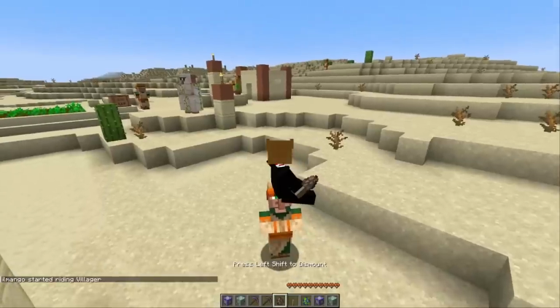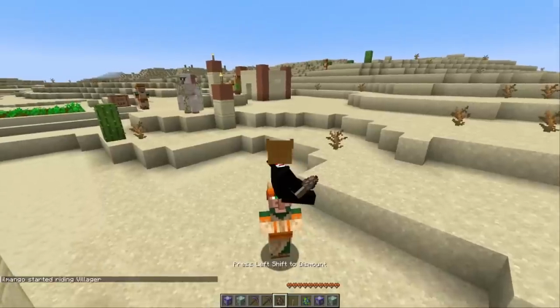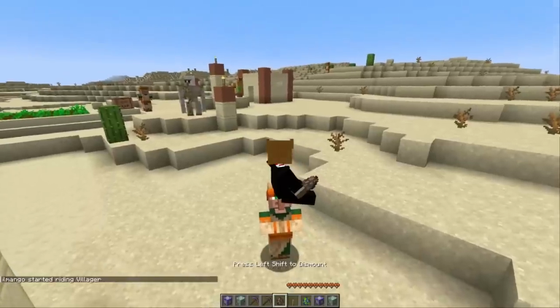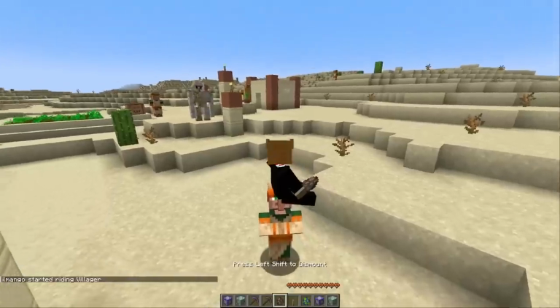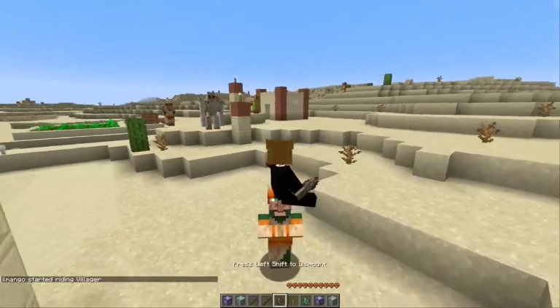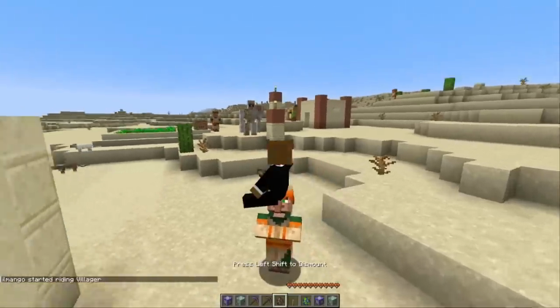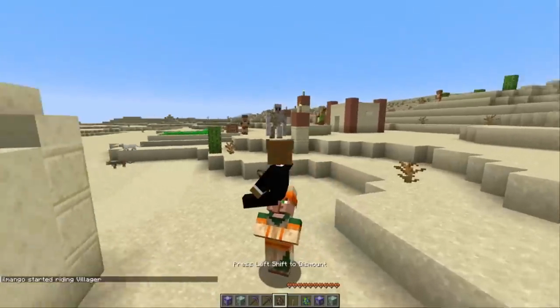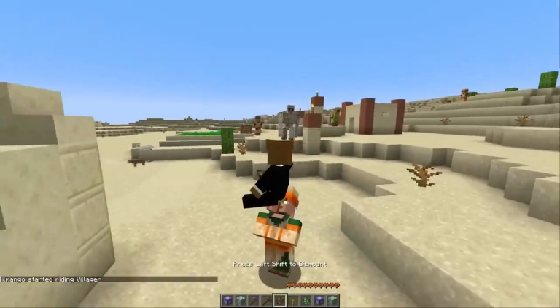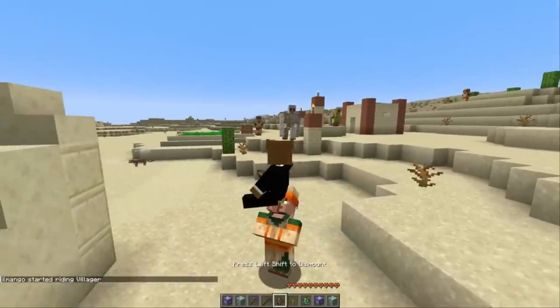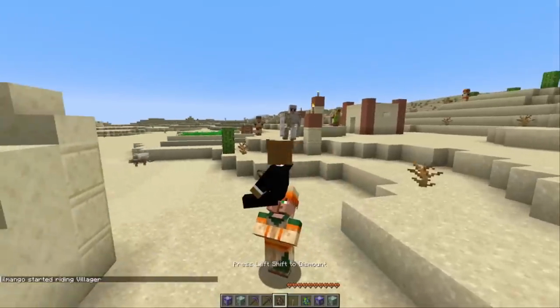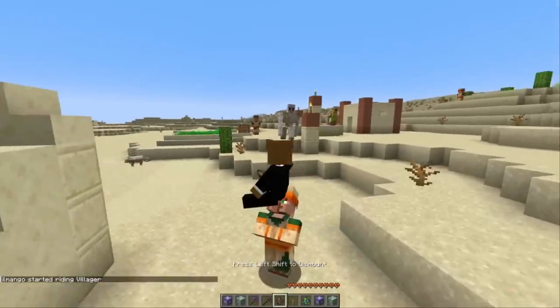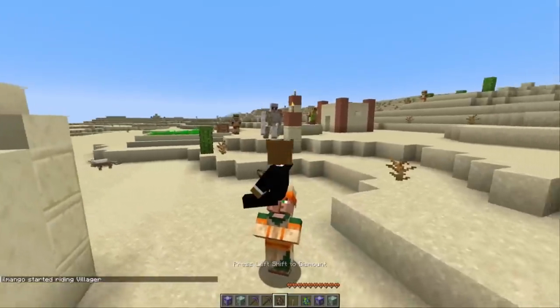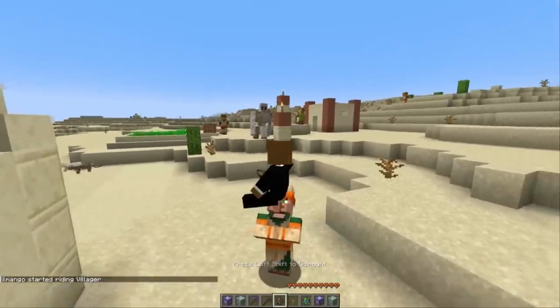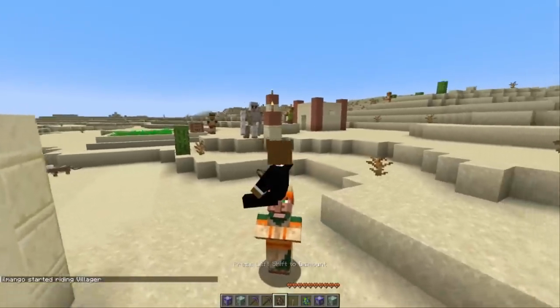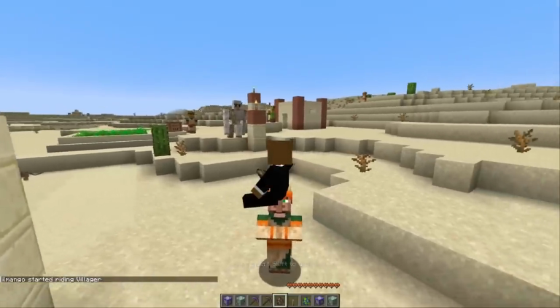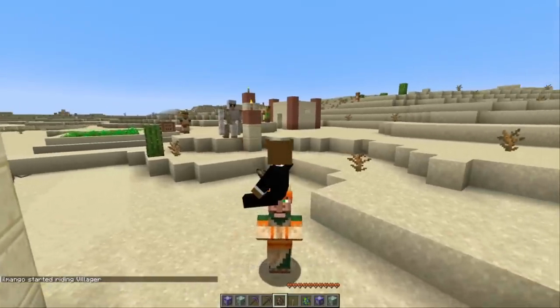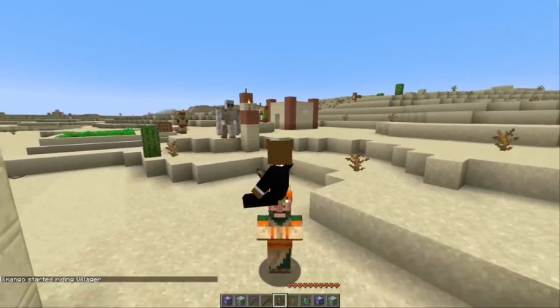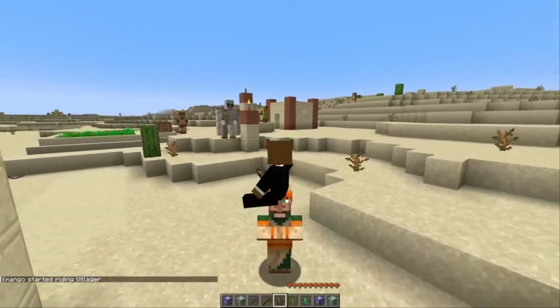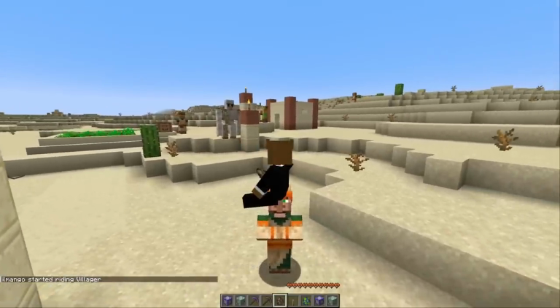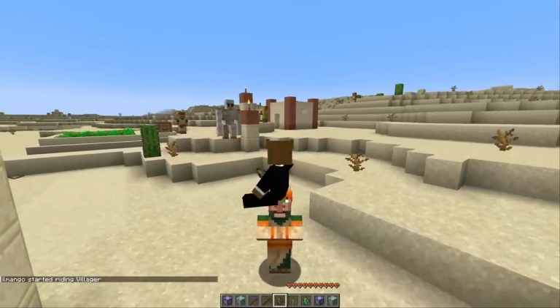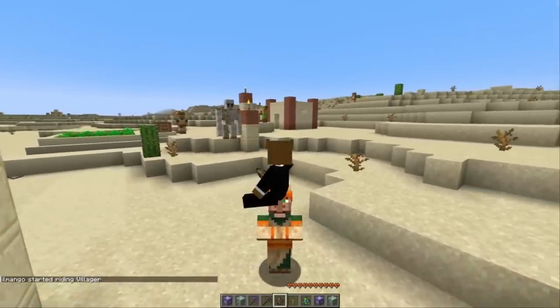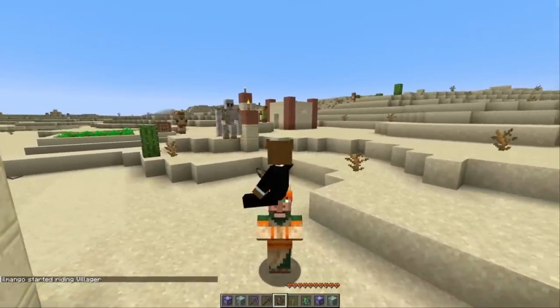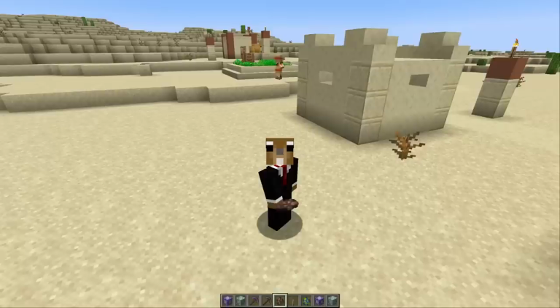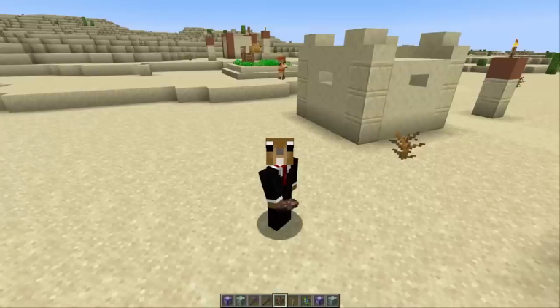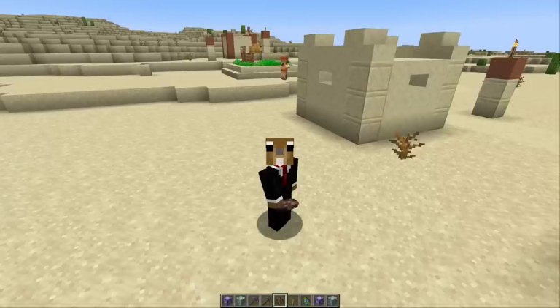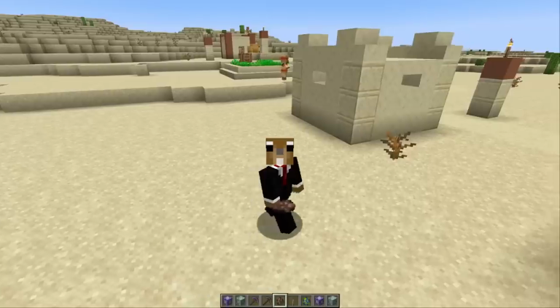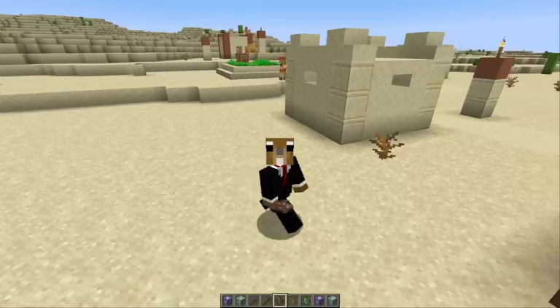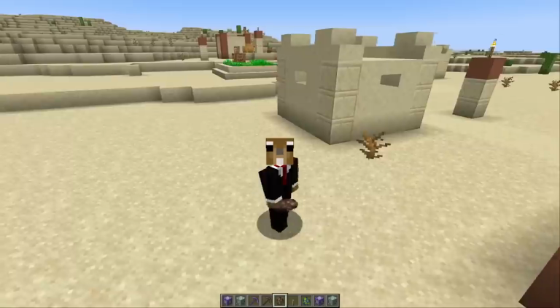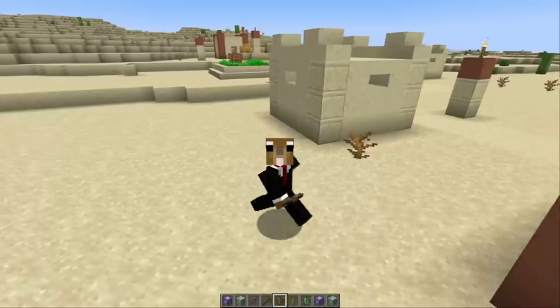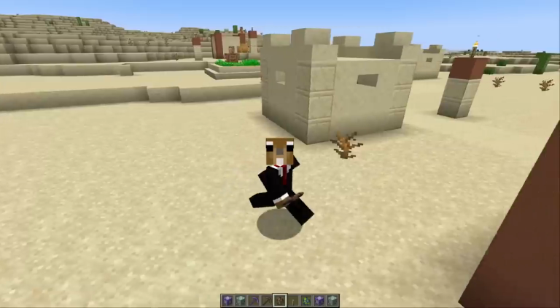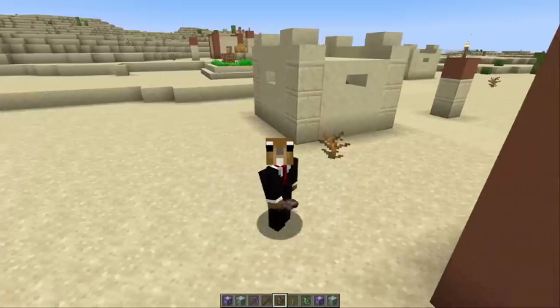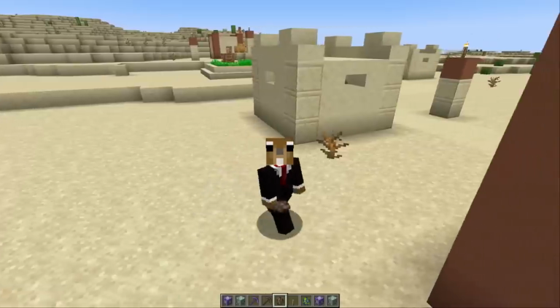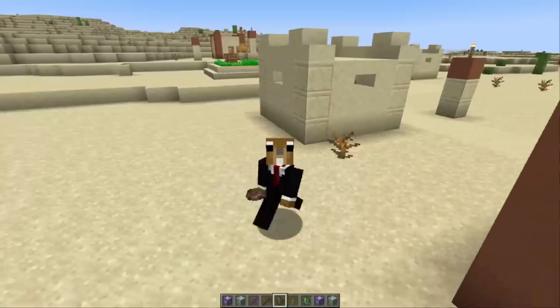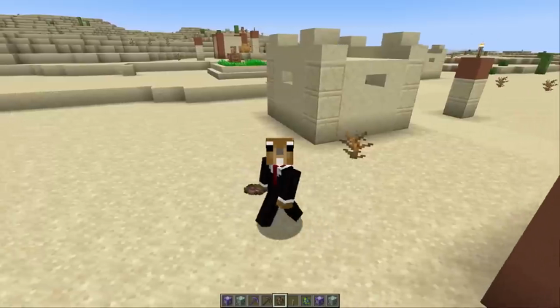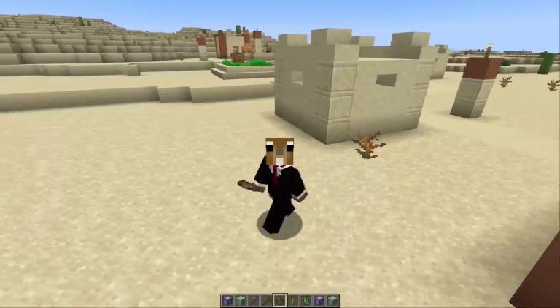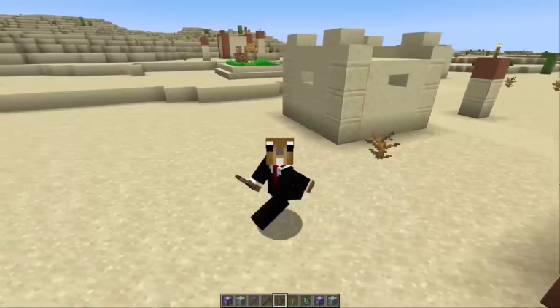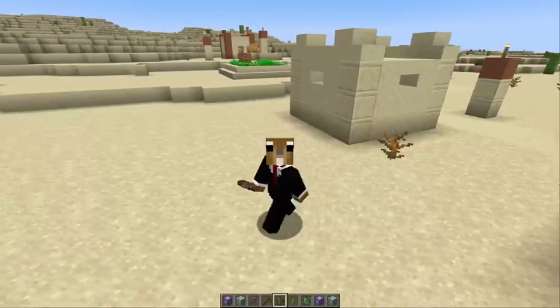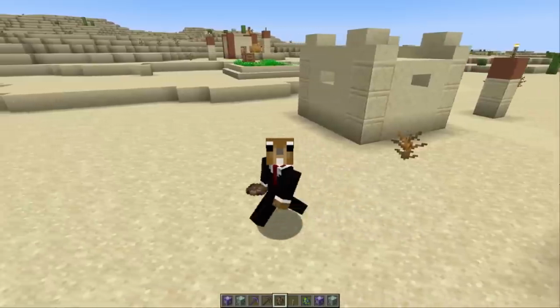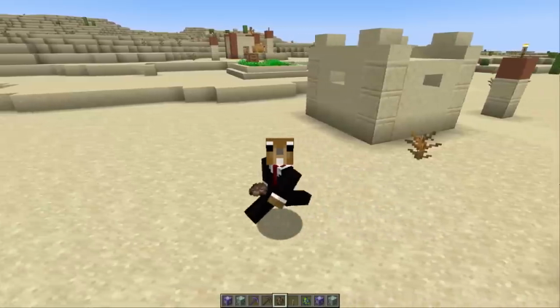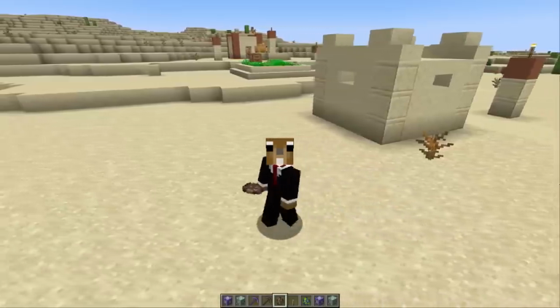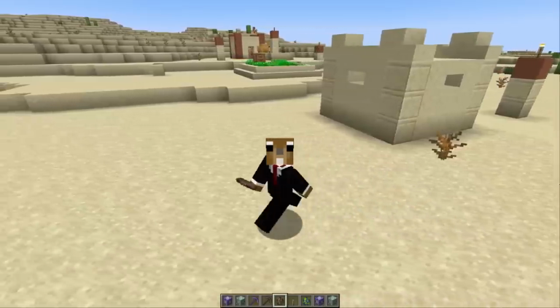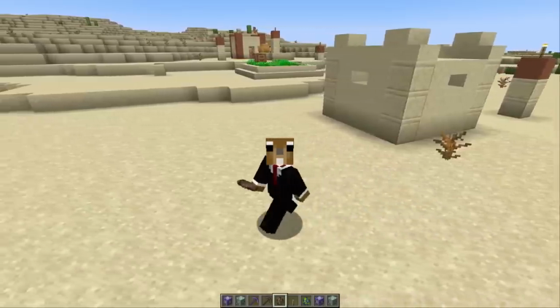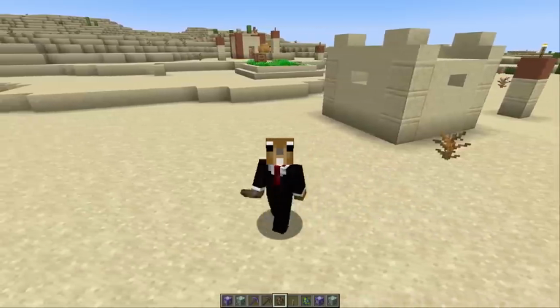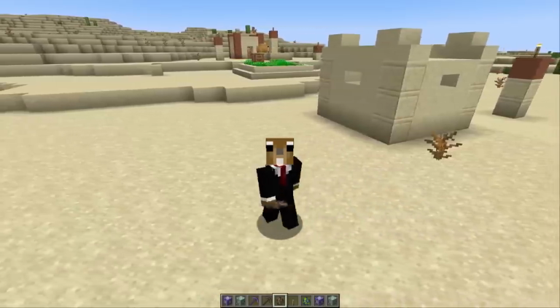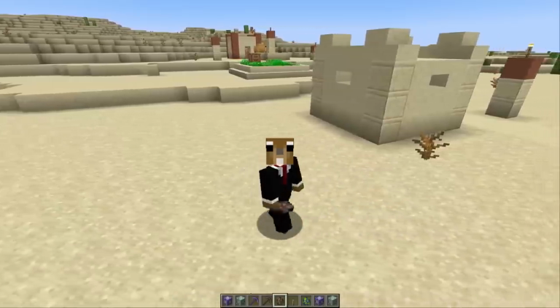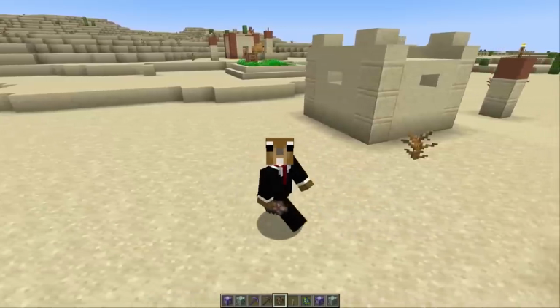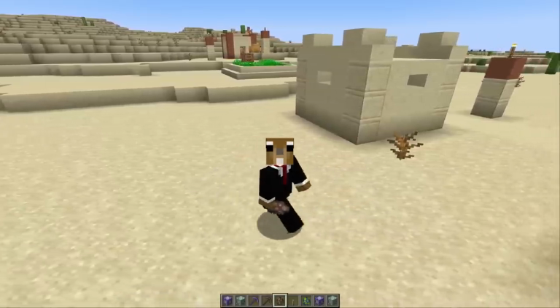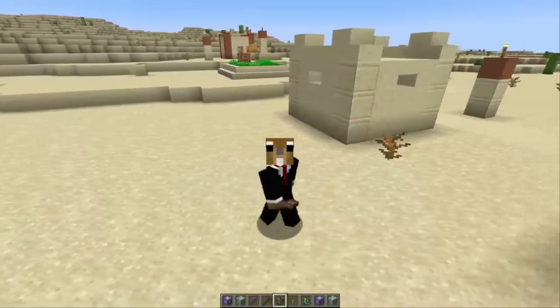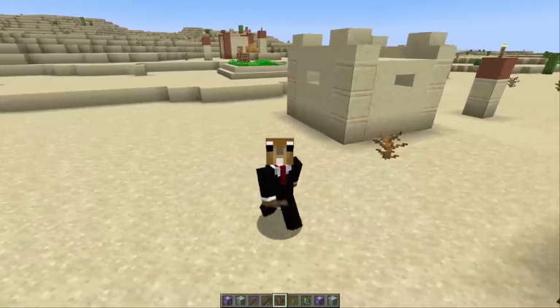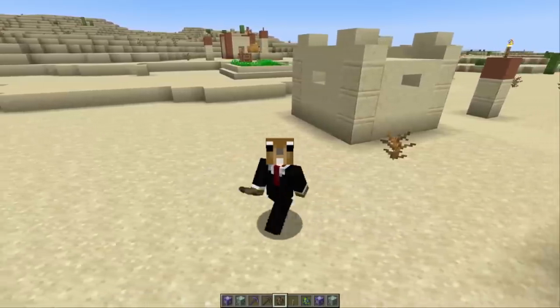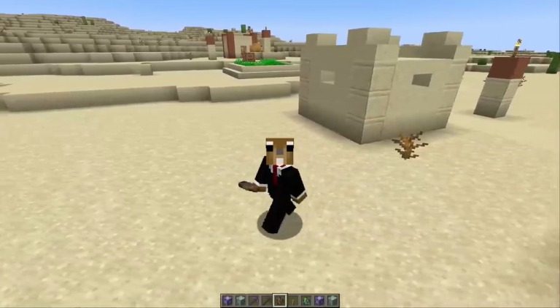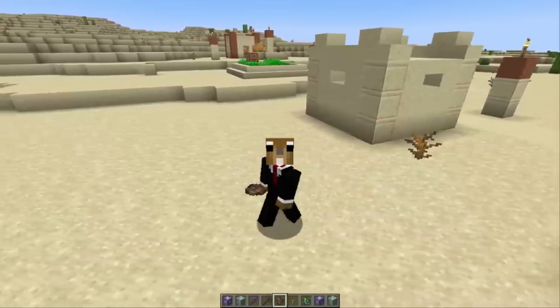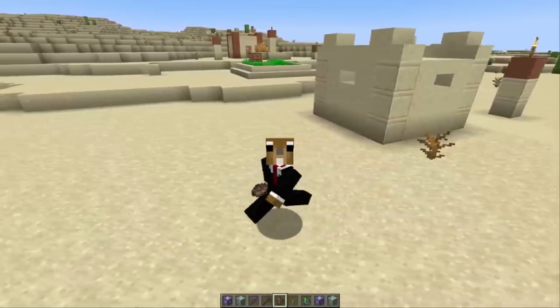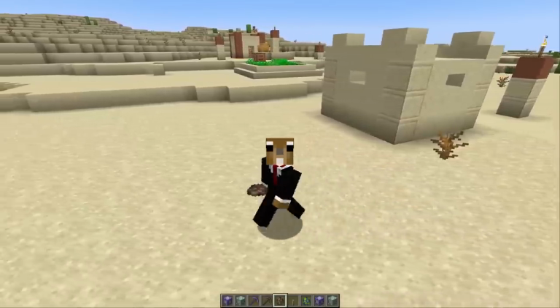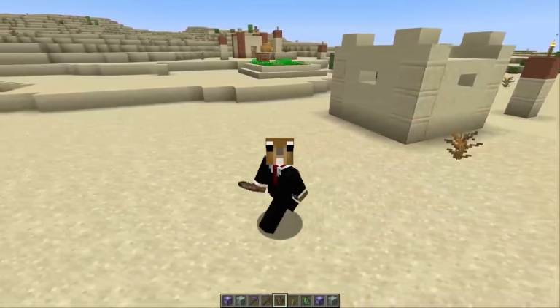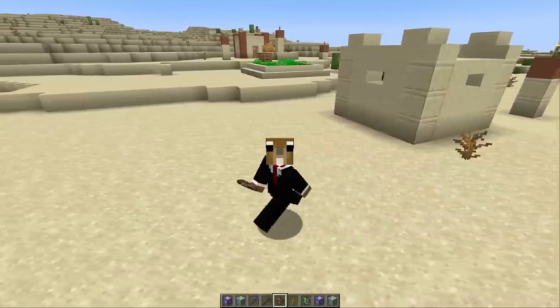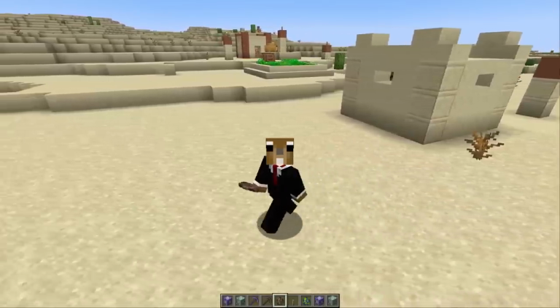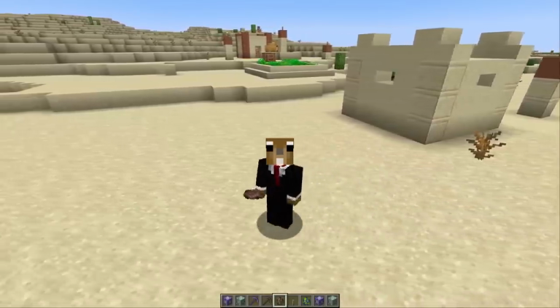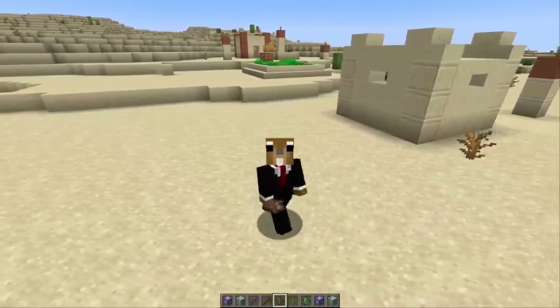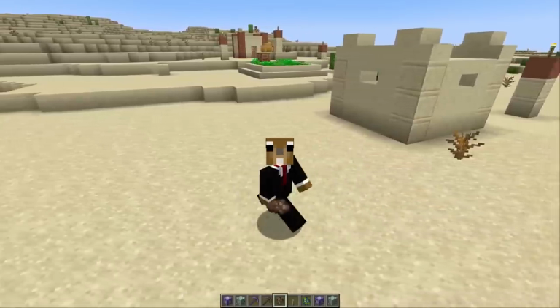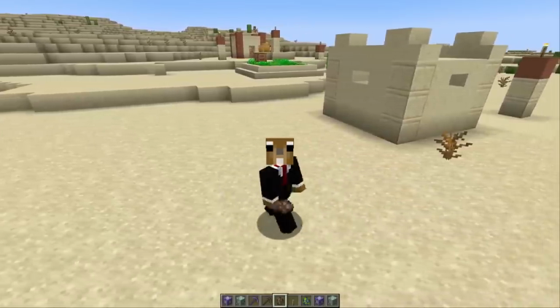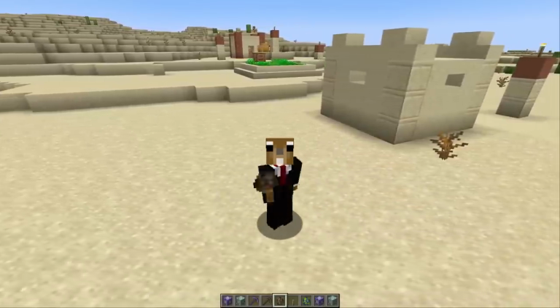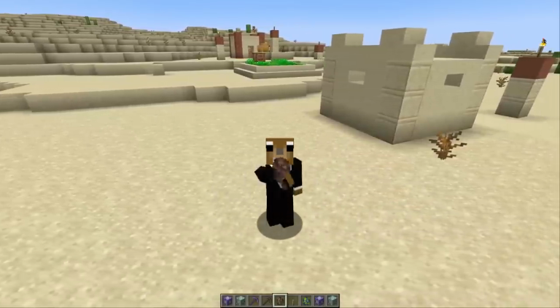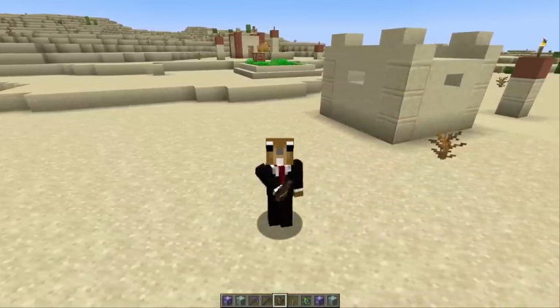I never thought I'd say this, but apparently sitting on someone's face is now supported in Minecraft — if you mount a villager. Alright, that's all for today. Thanks guys for watching, and see you next time, bye bye!